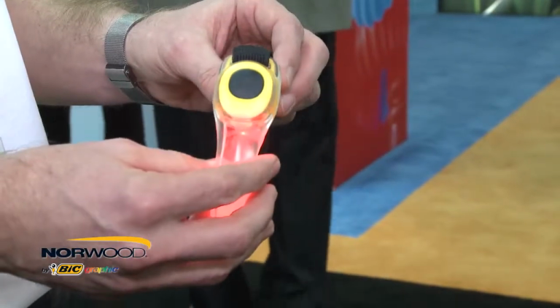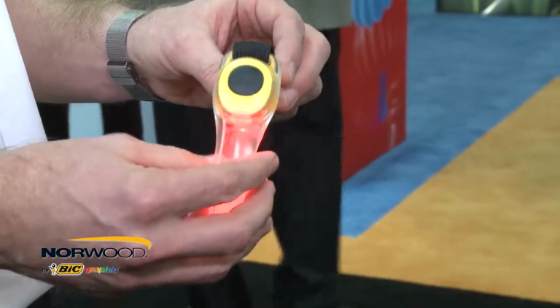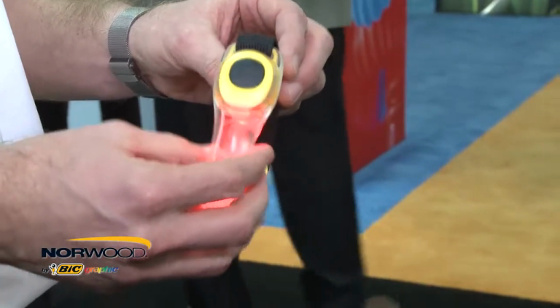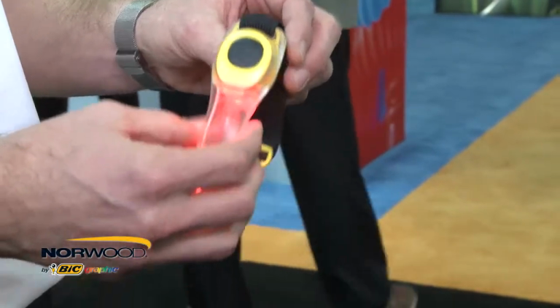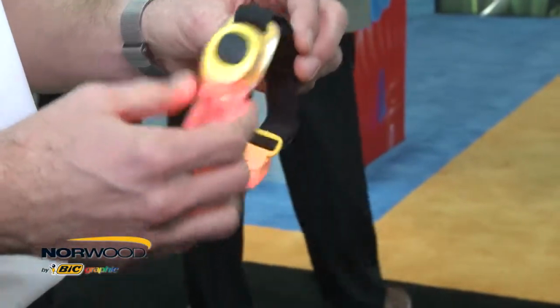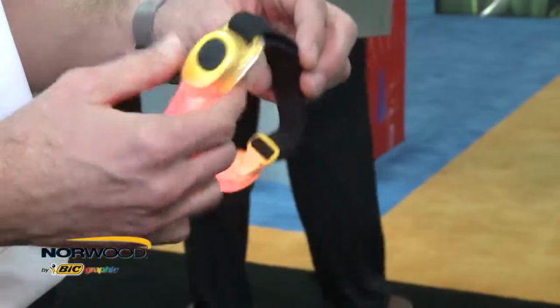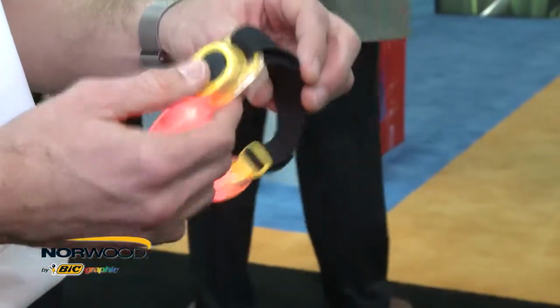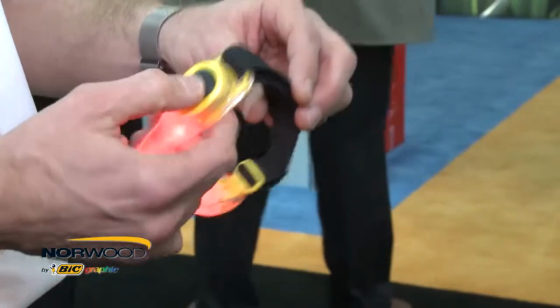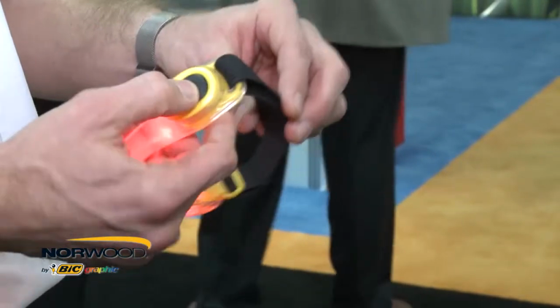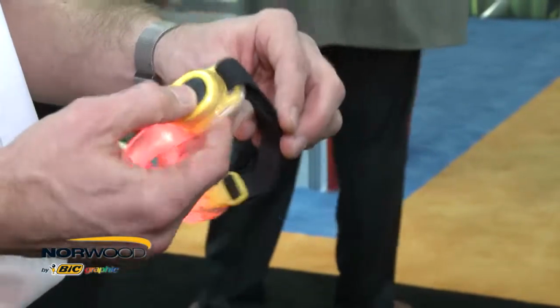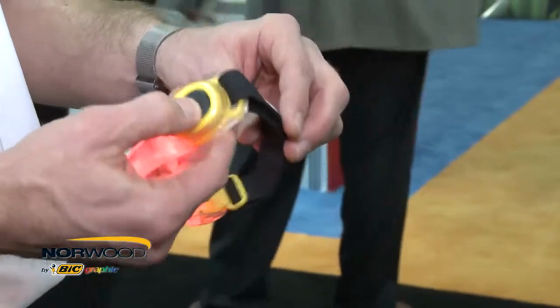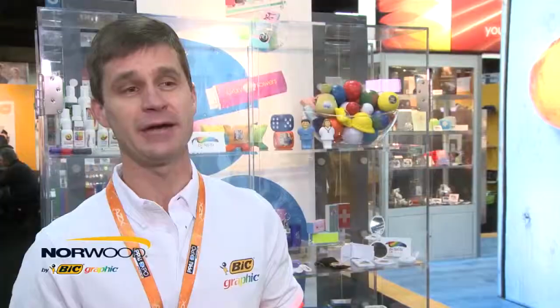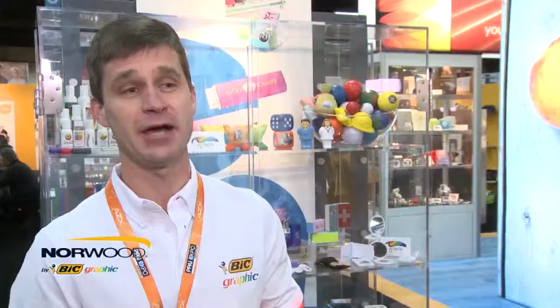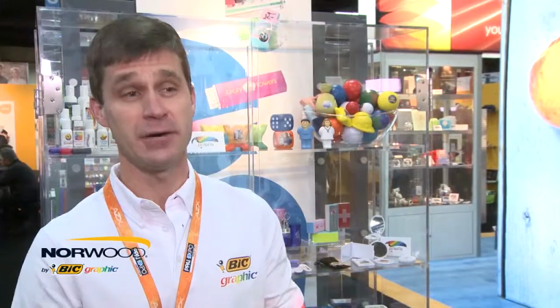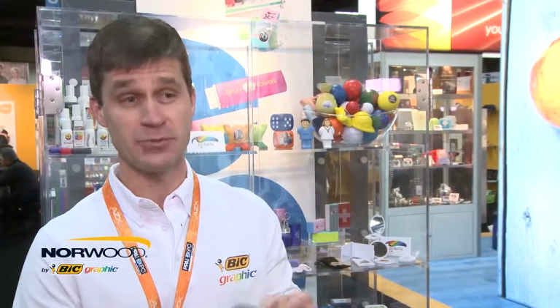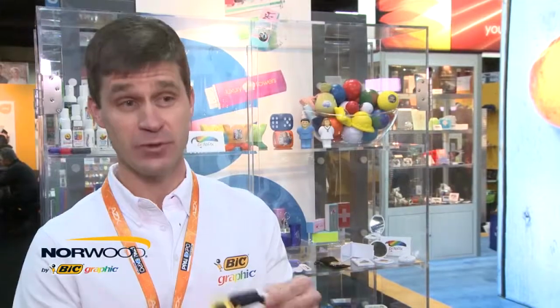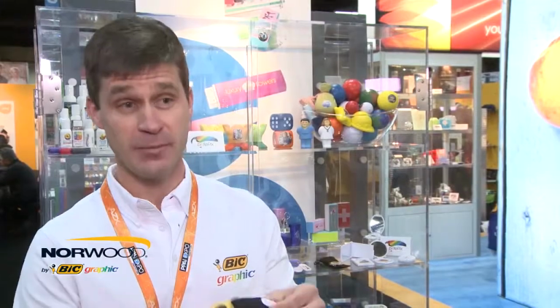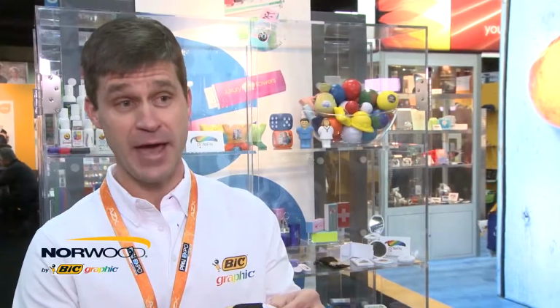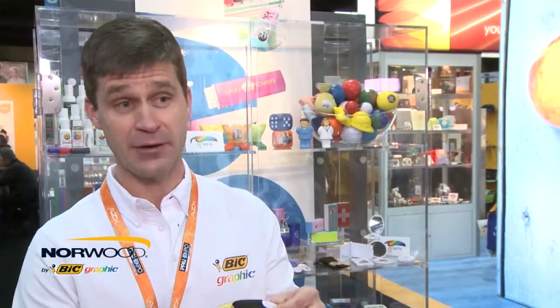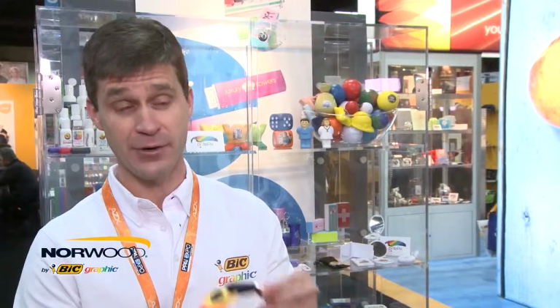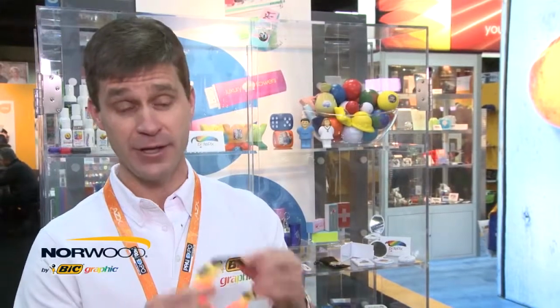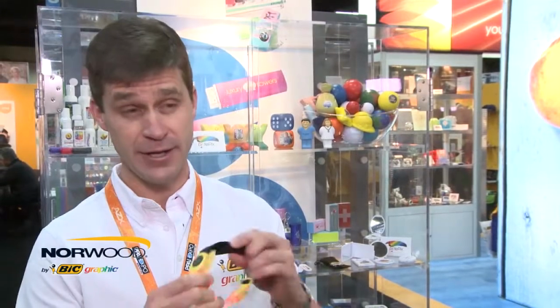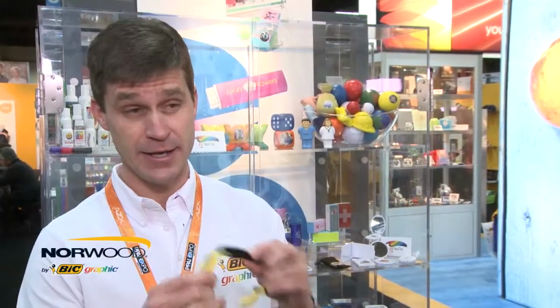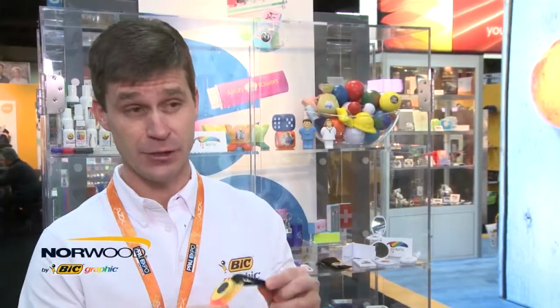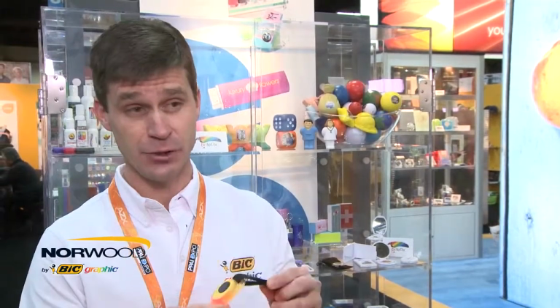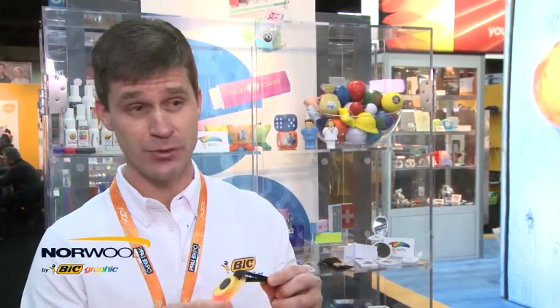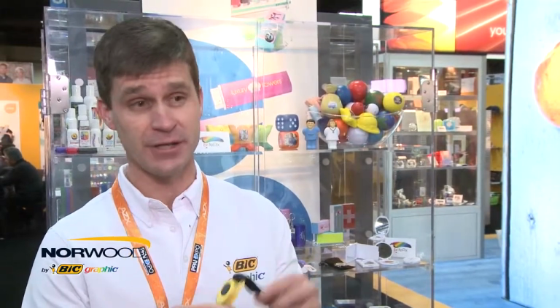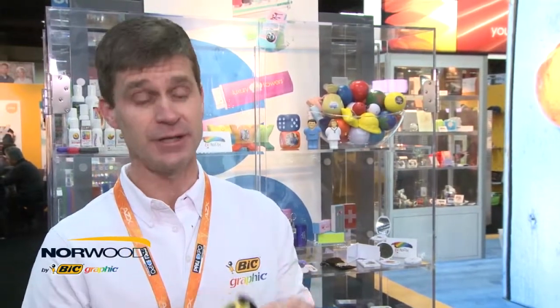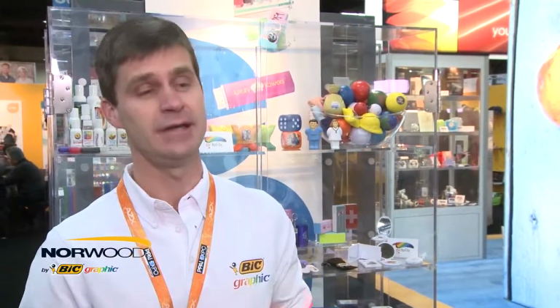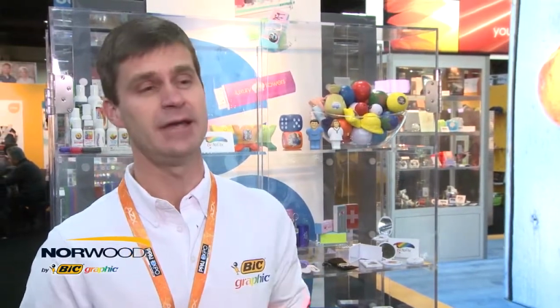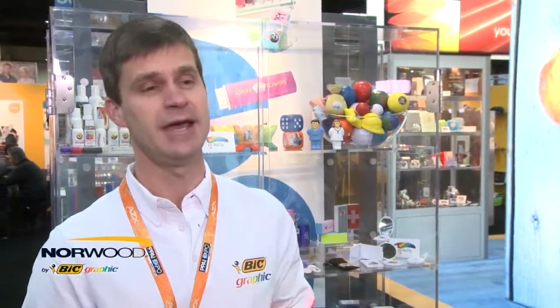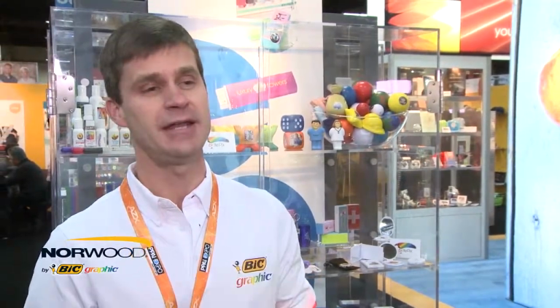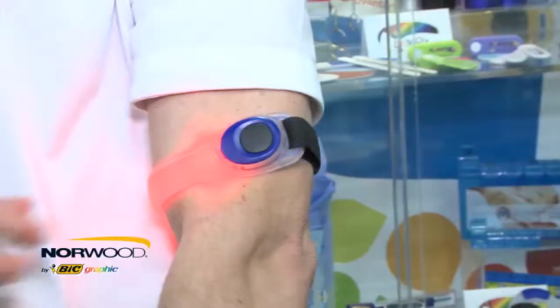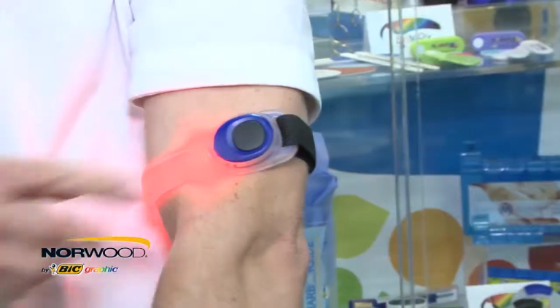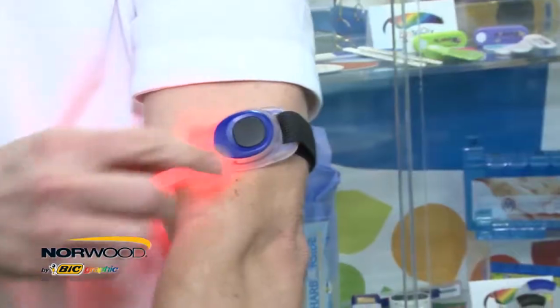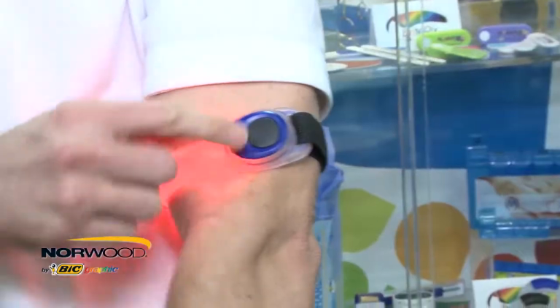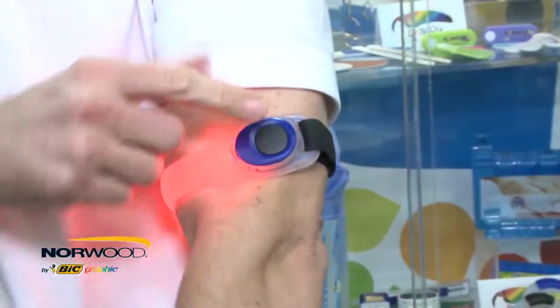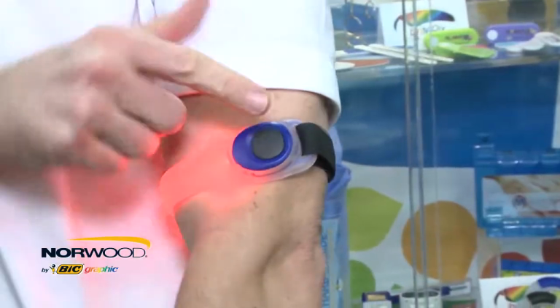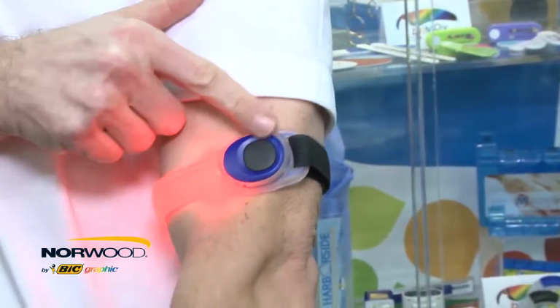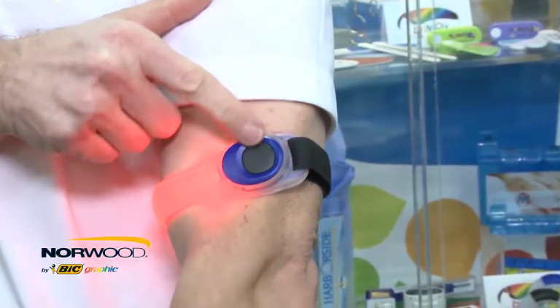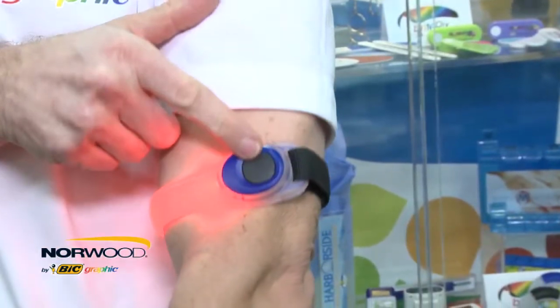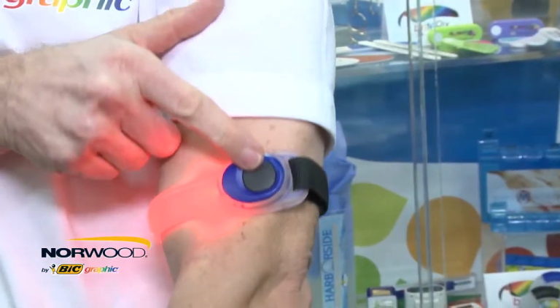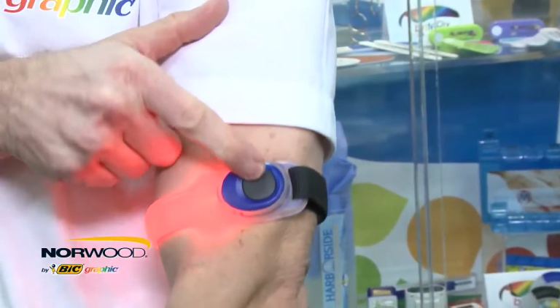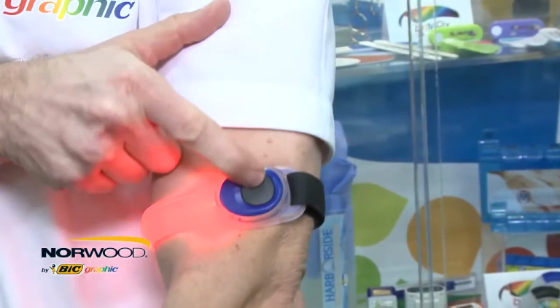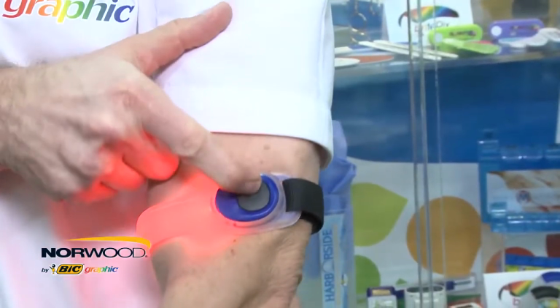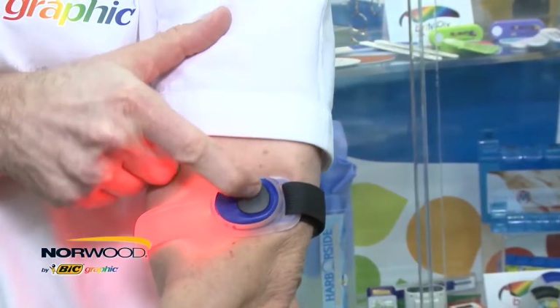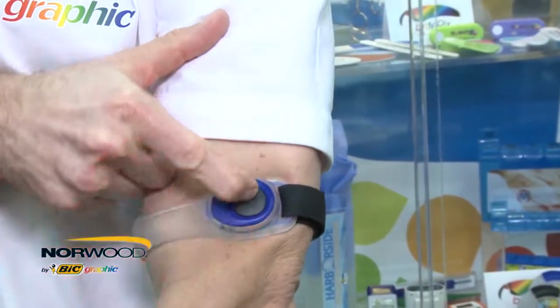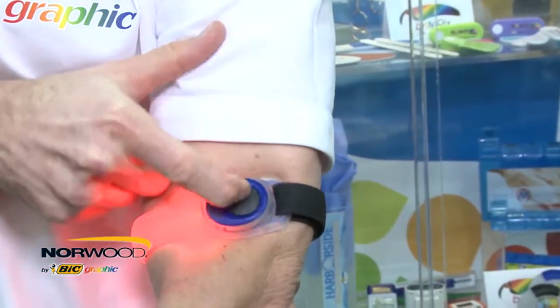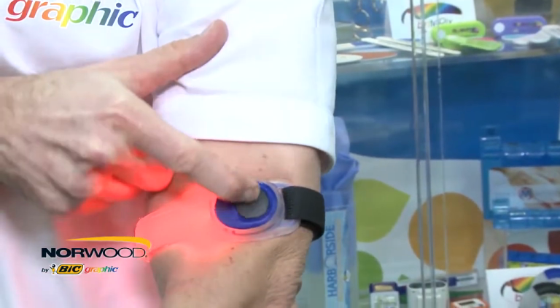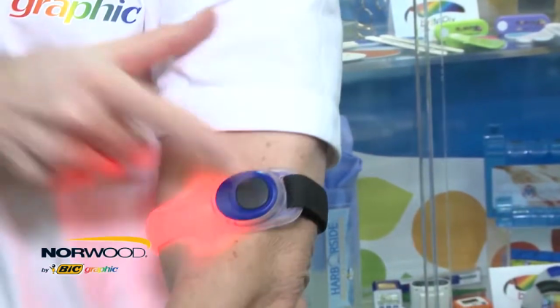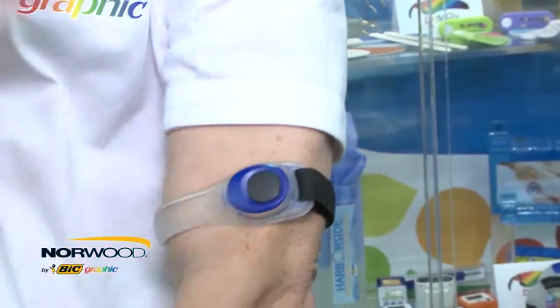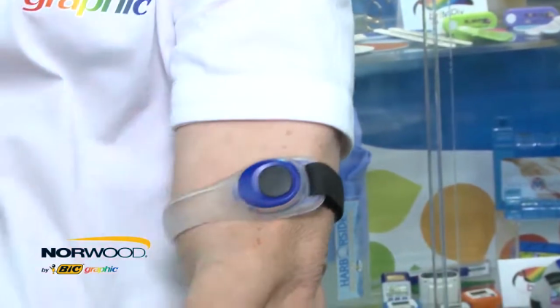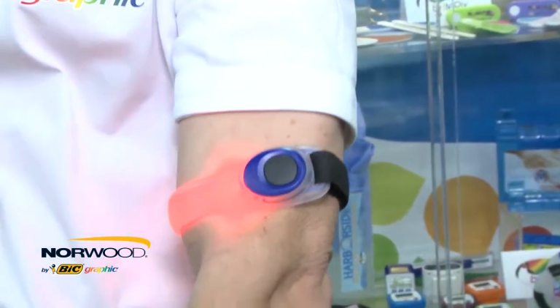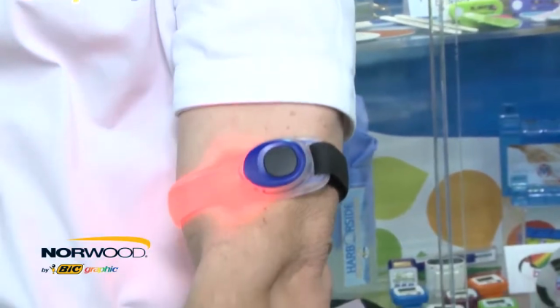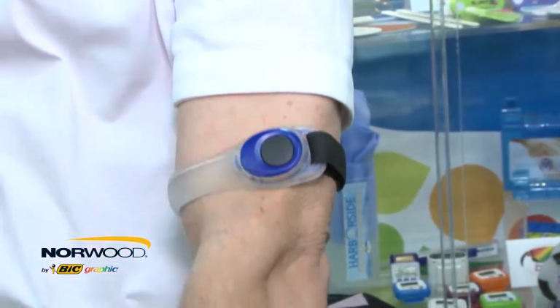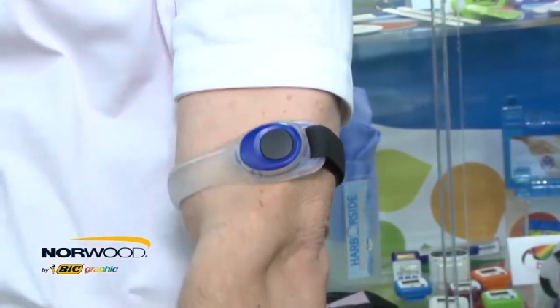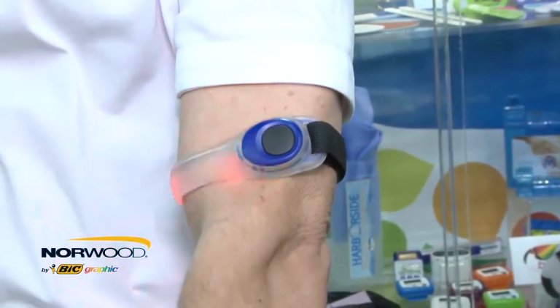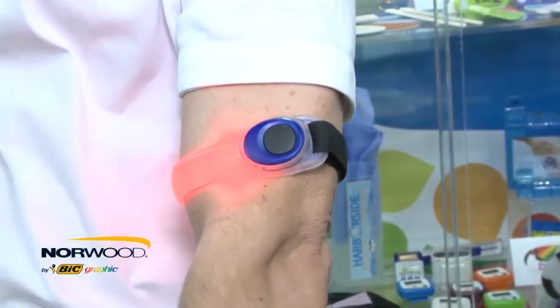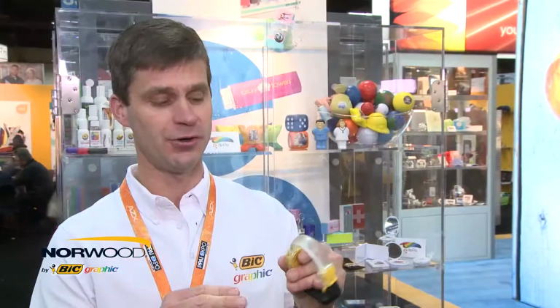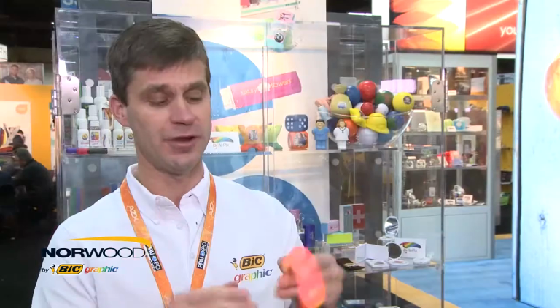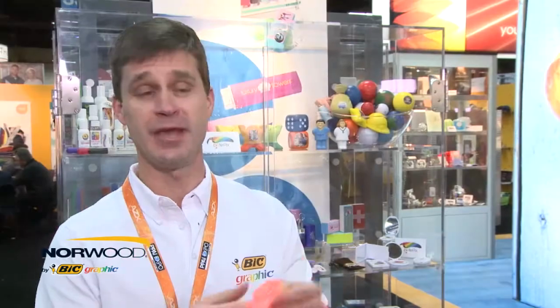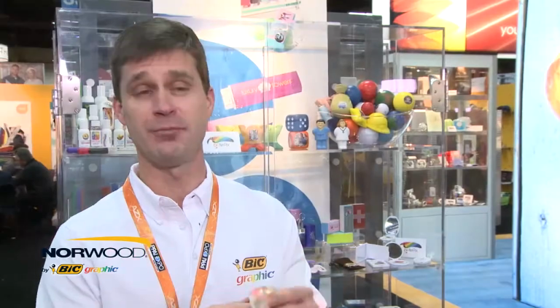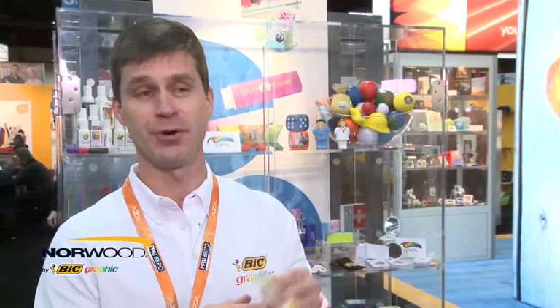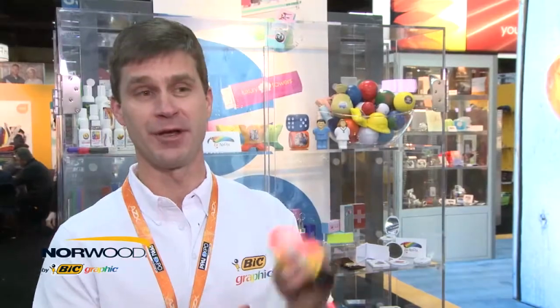The Safety Light Armband comes with a battery included and is currently available in blue or yellow with a one color imprint.